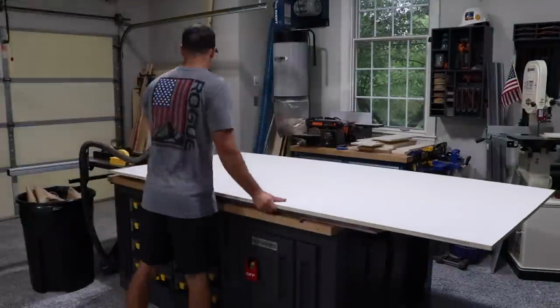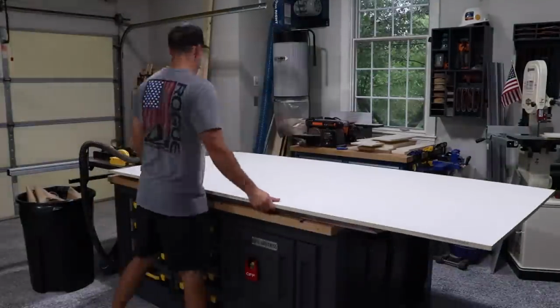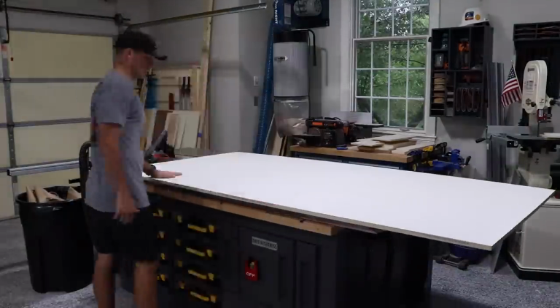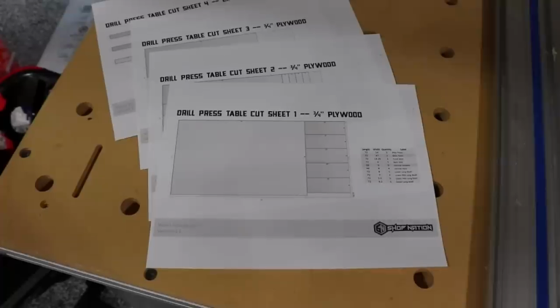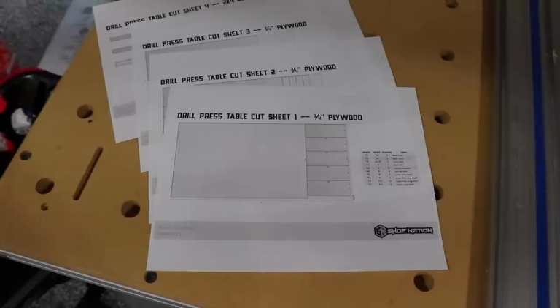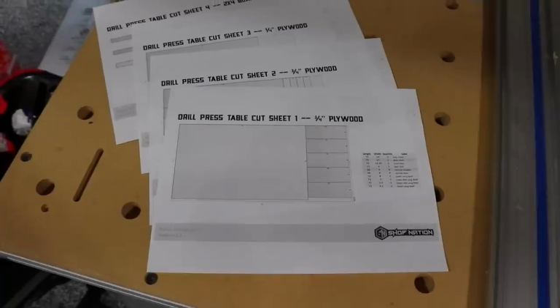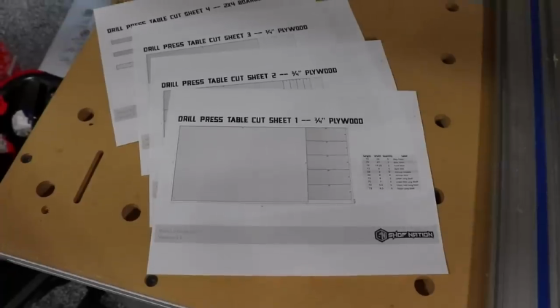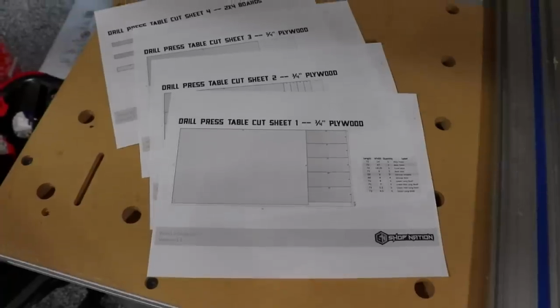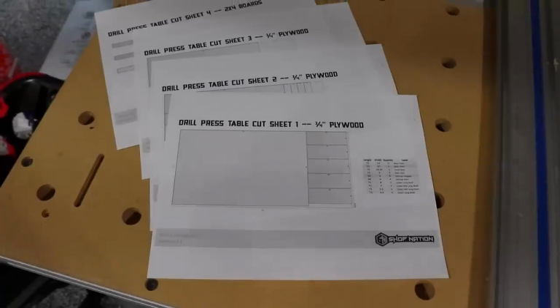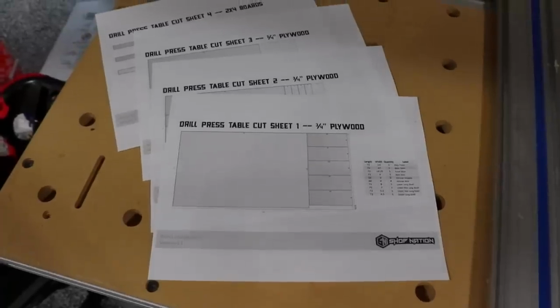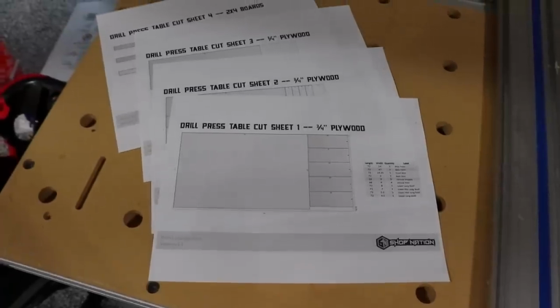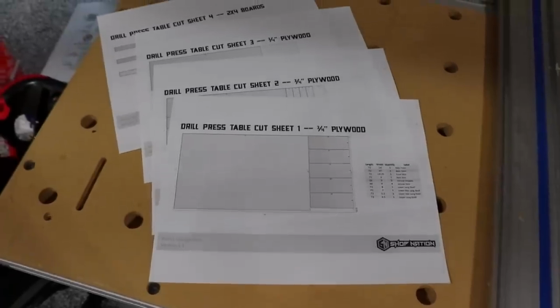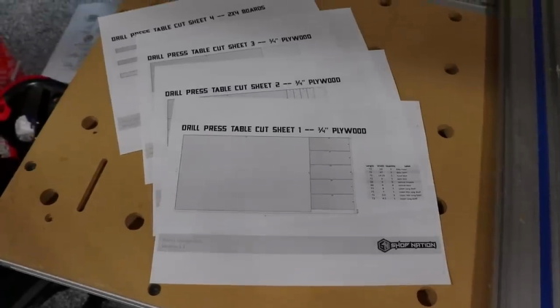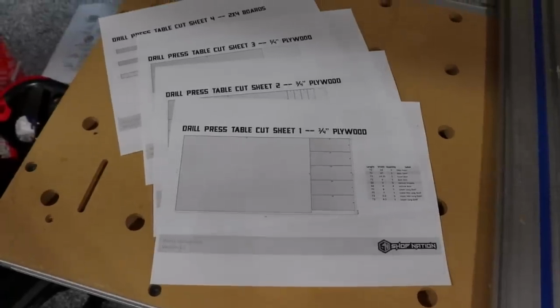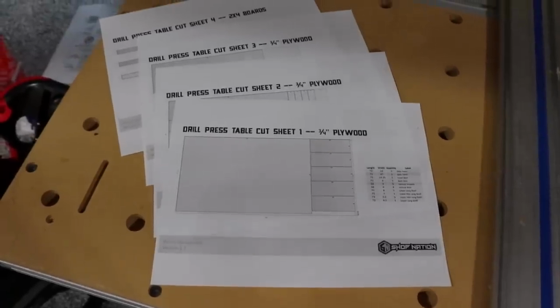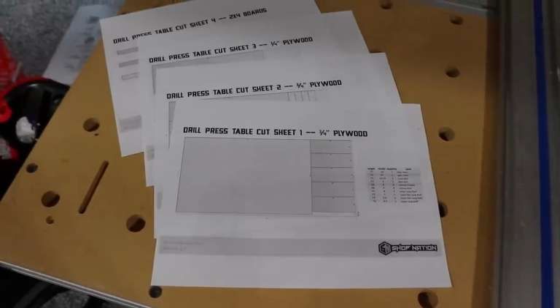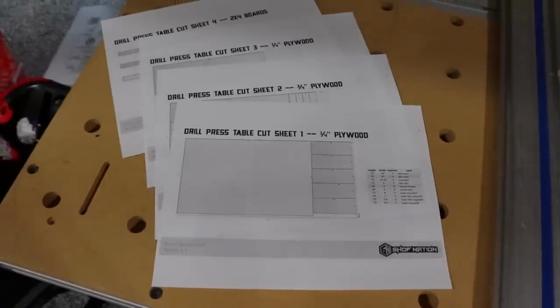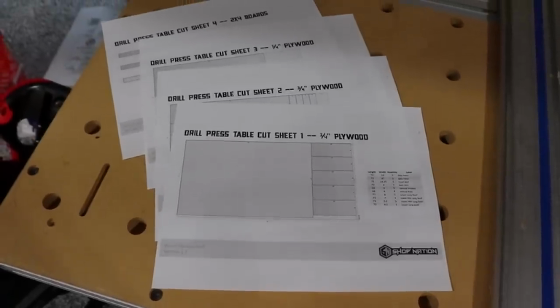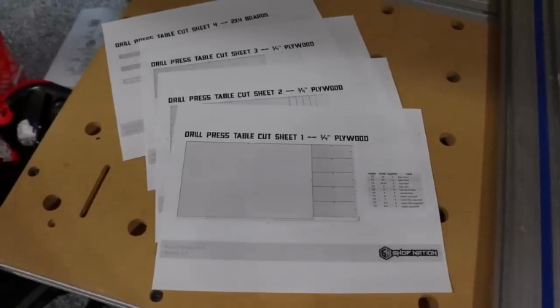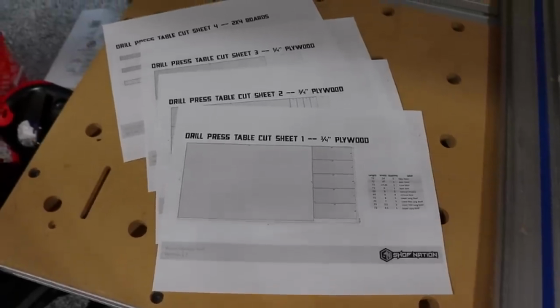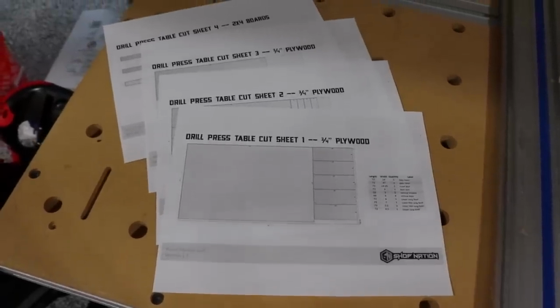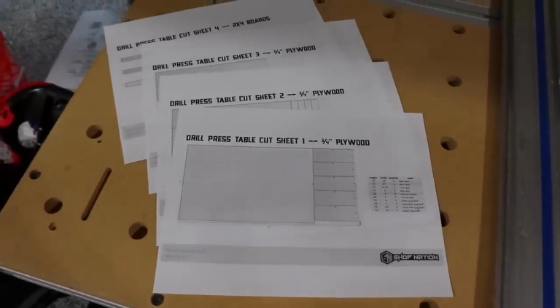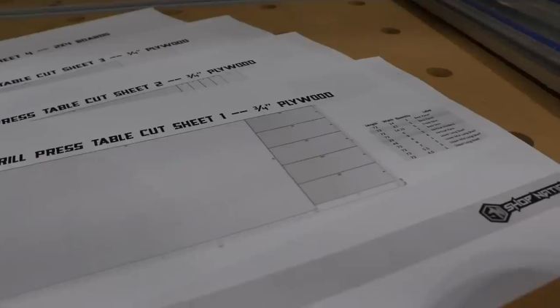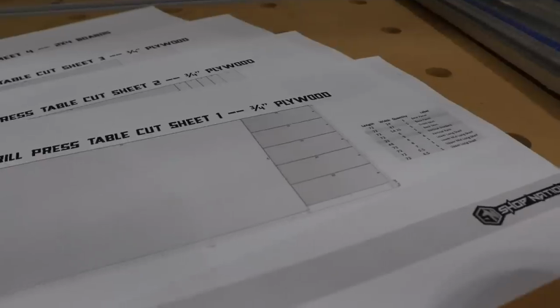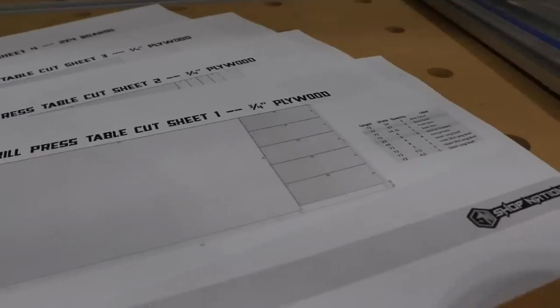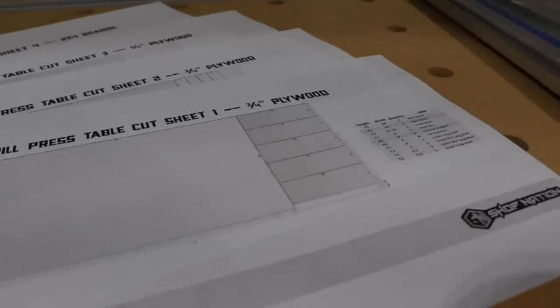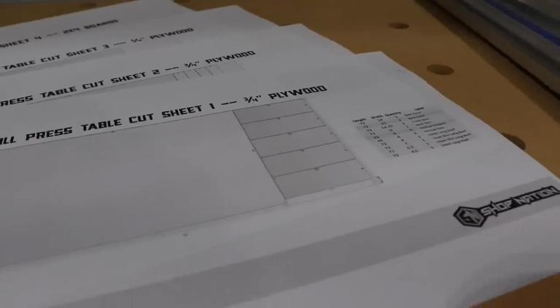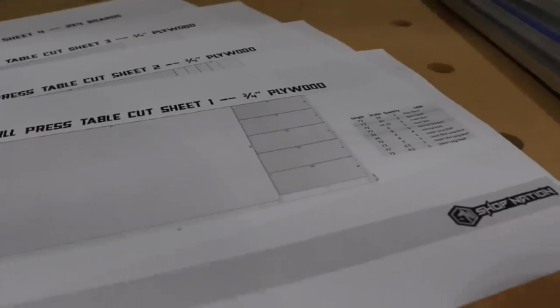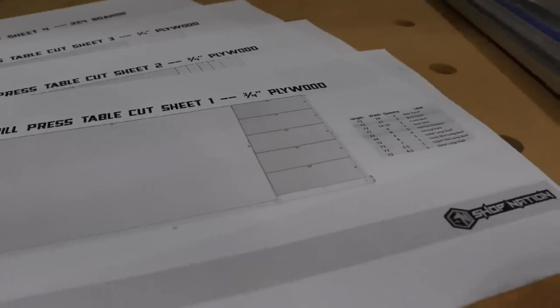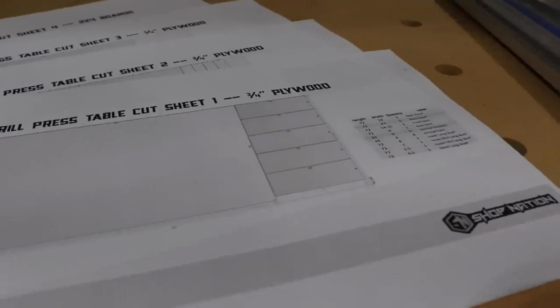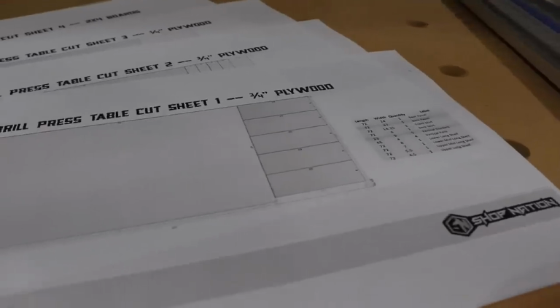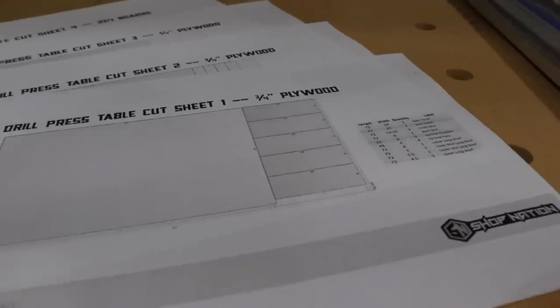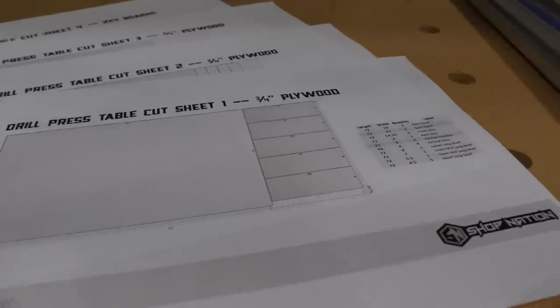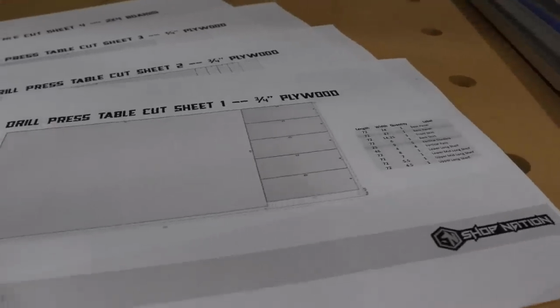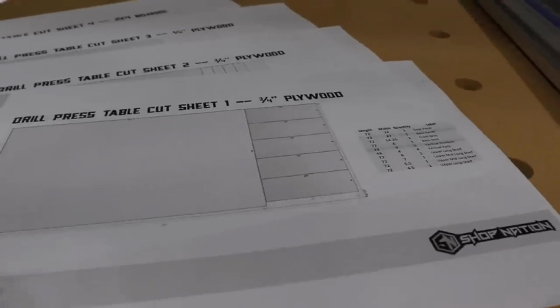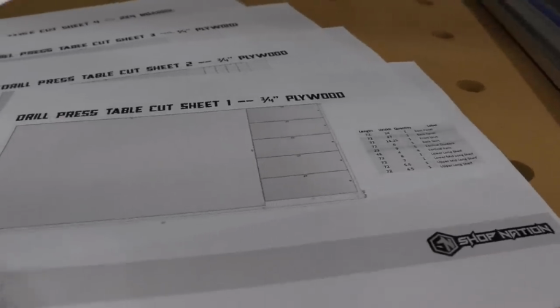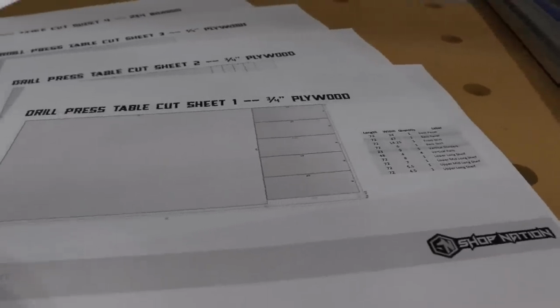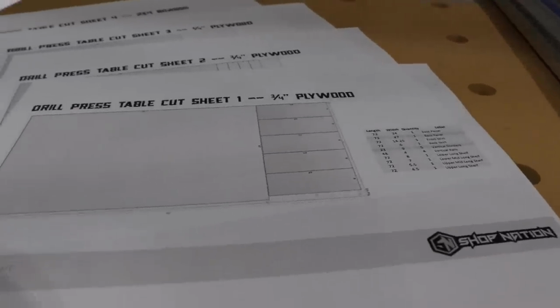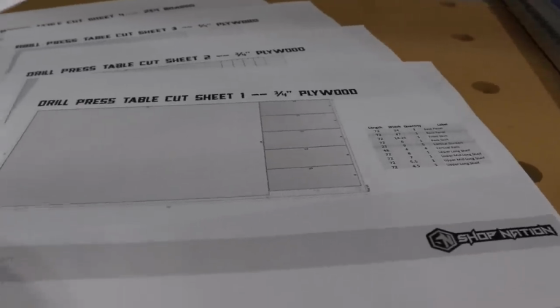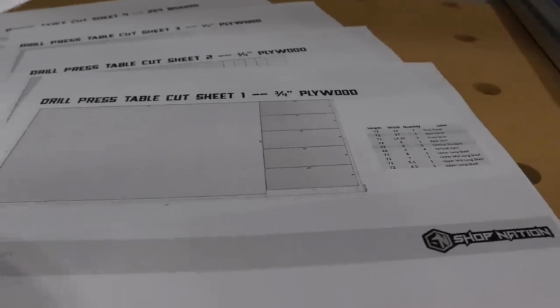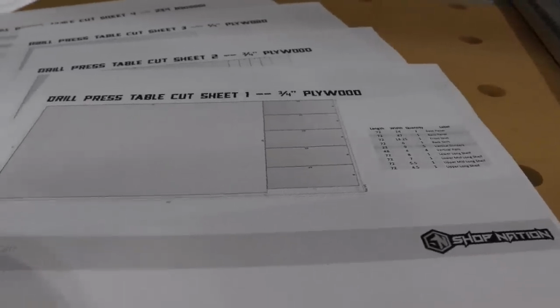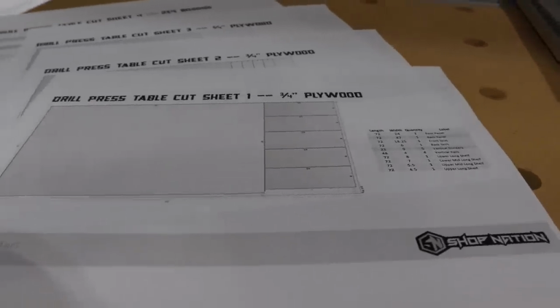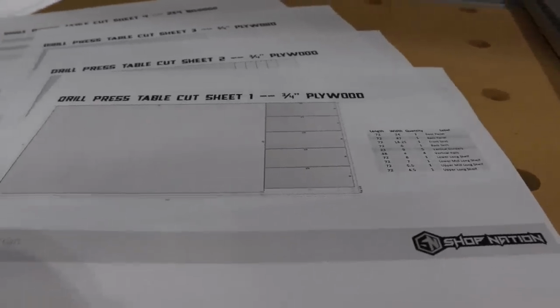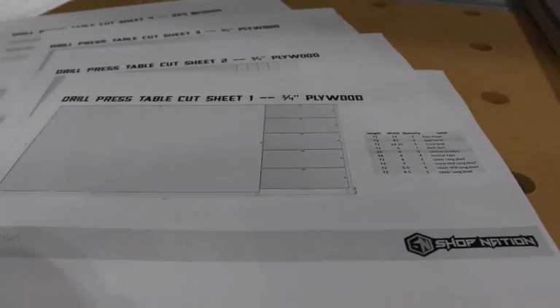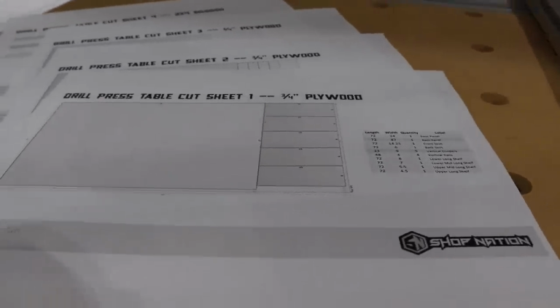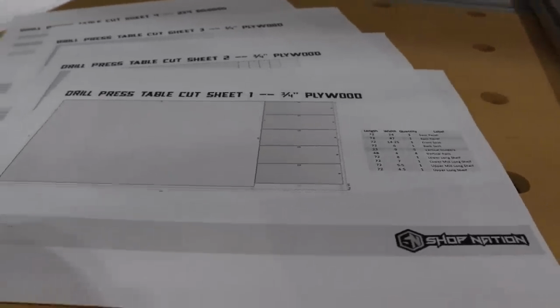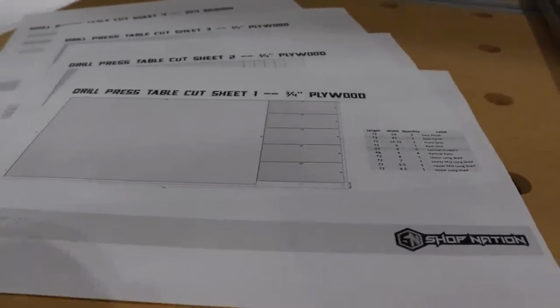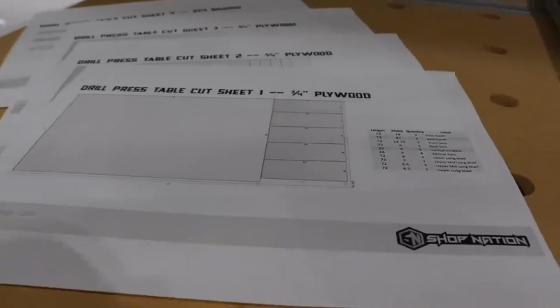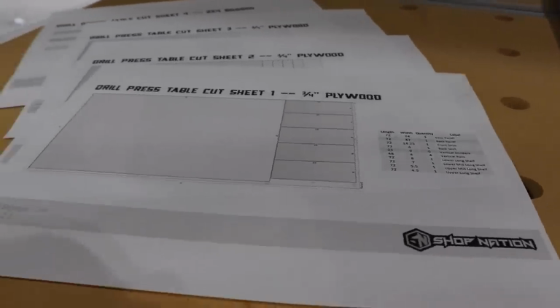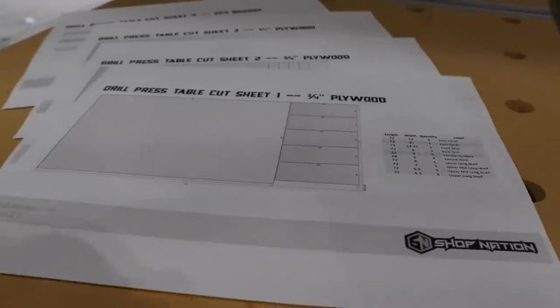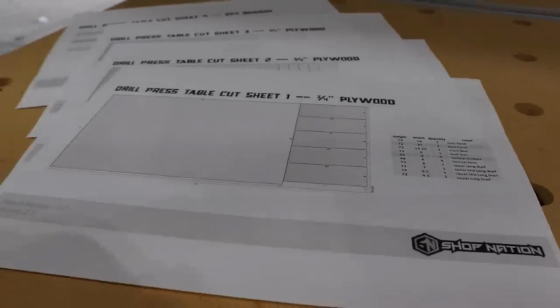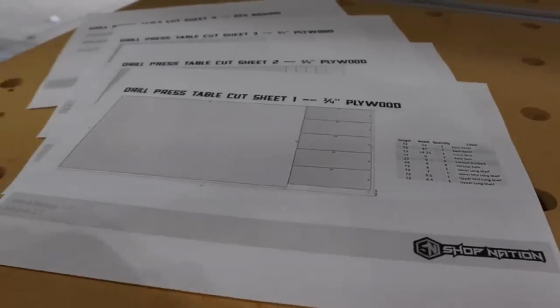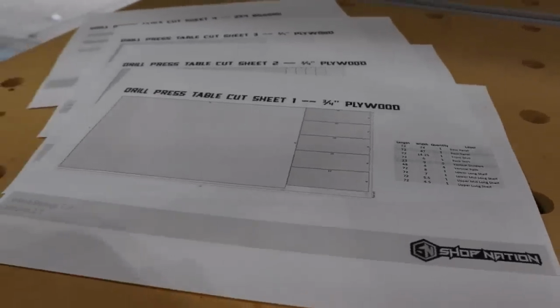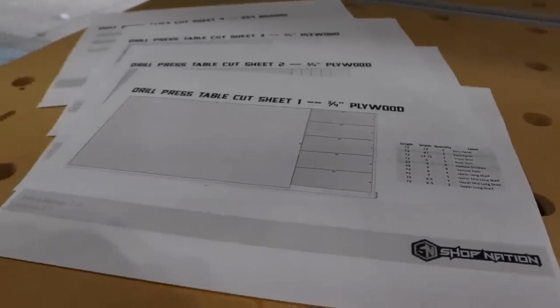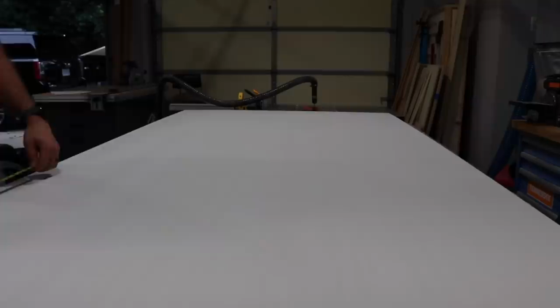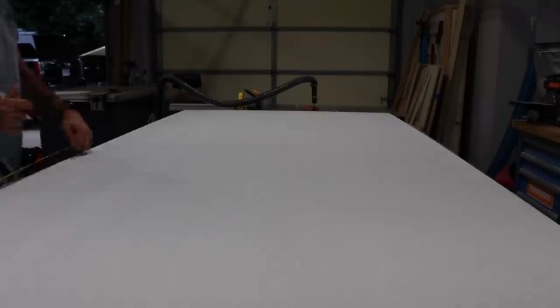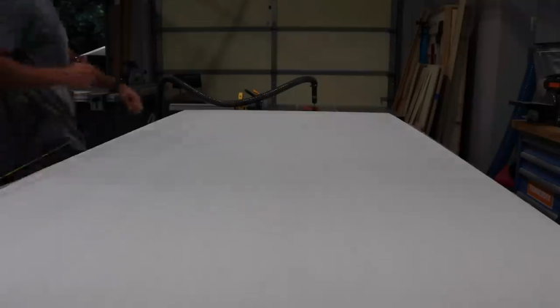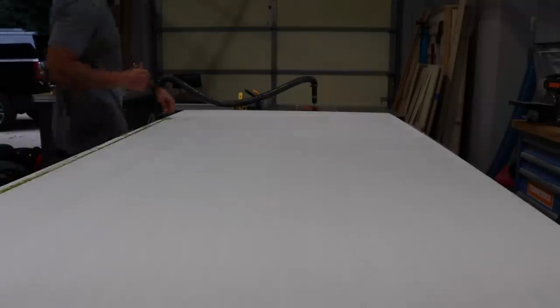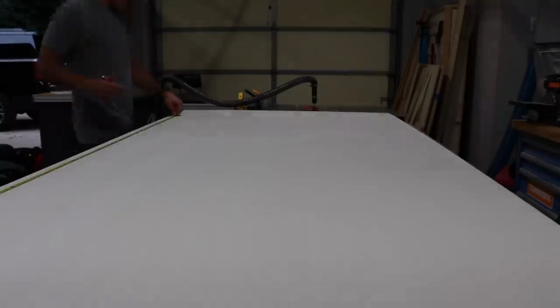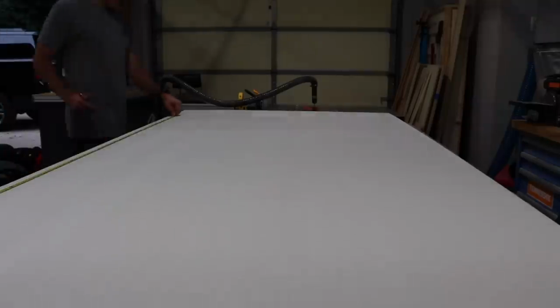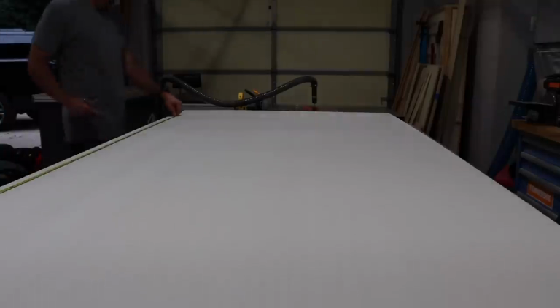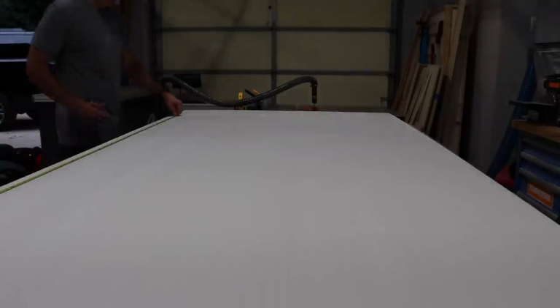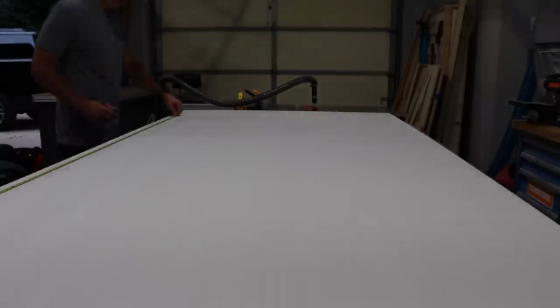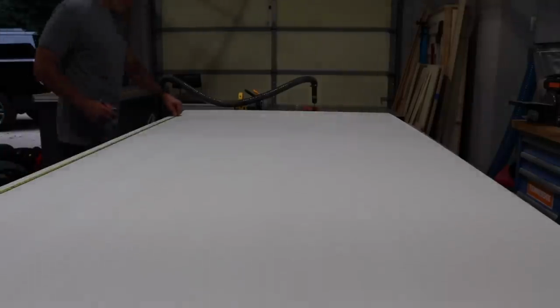The plans come with optimized cut sheets aimed at making your life easier. In total, this project requires about two and a half sheets of three-quarter inch plywood. Let's do it.